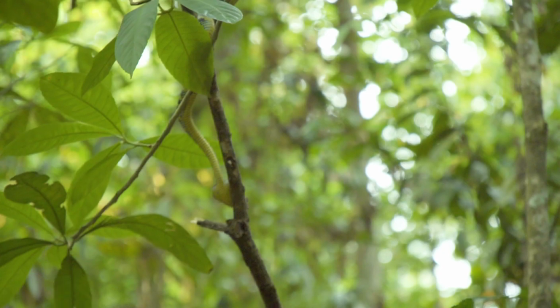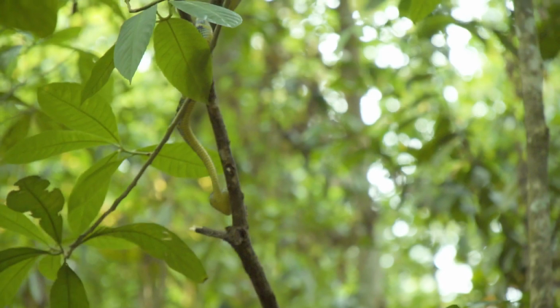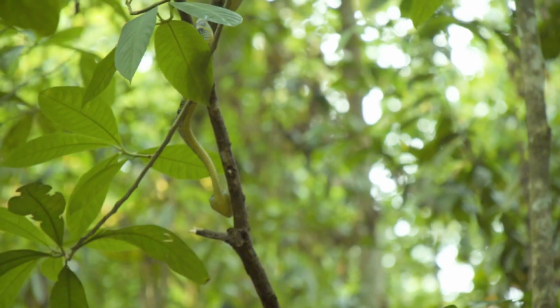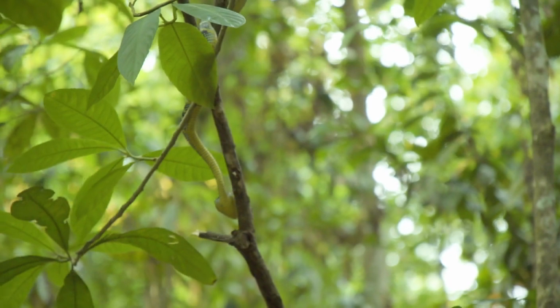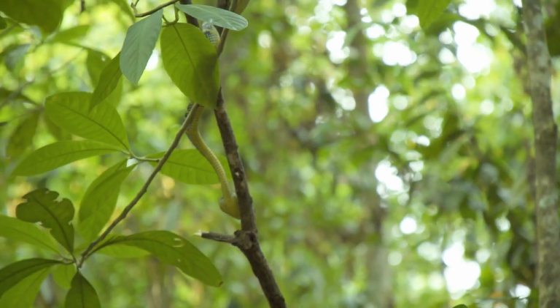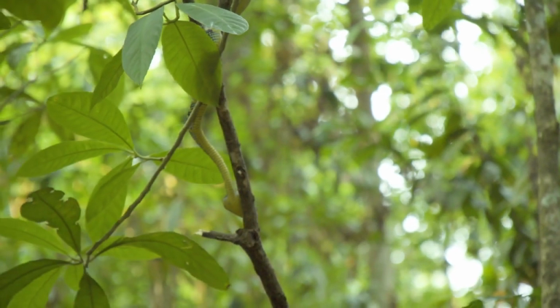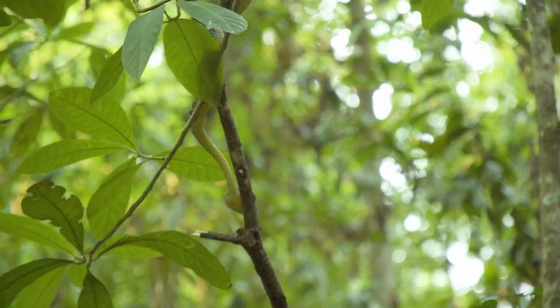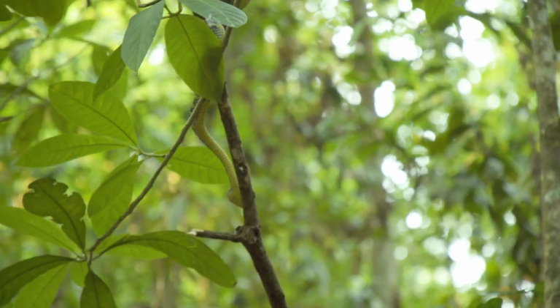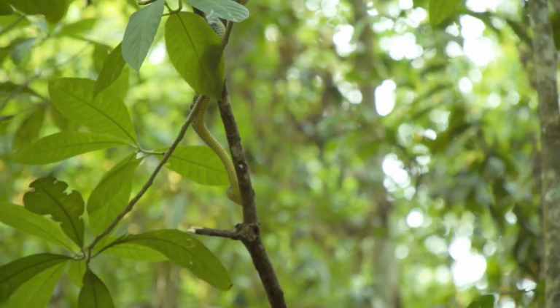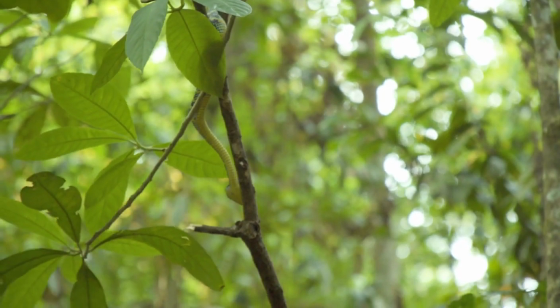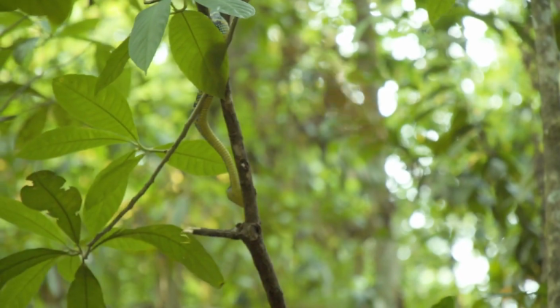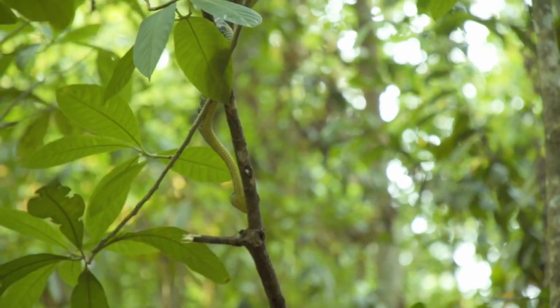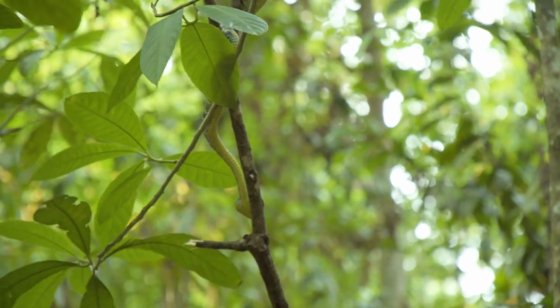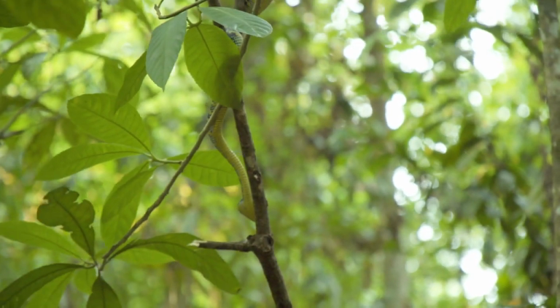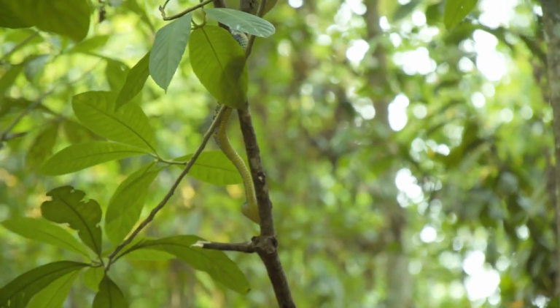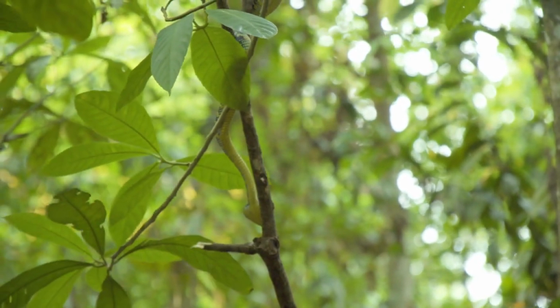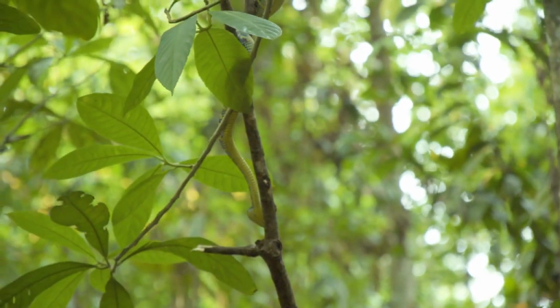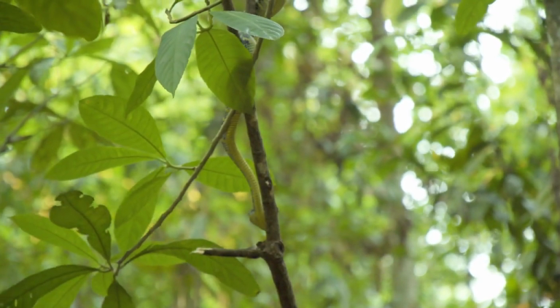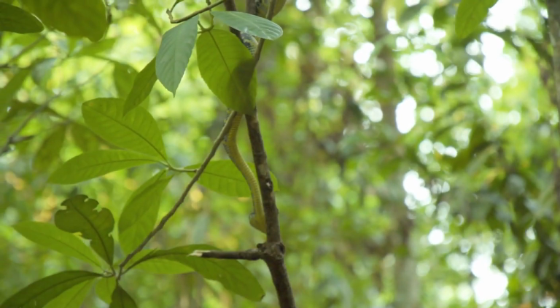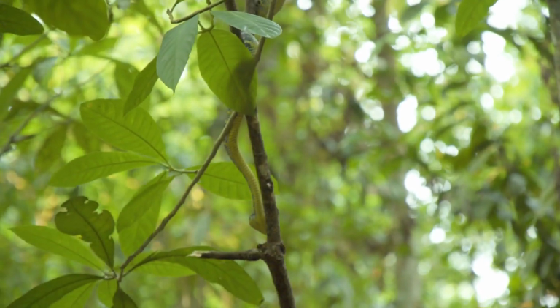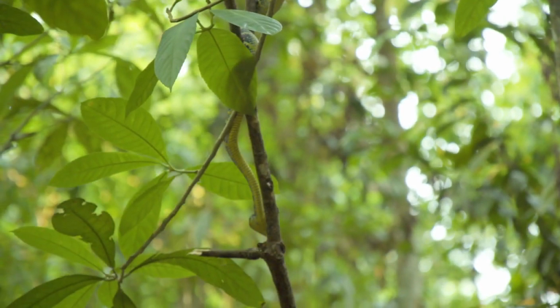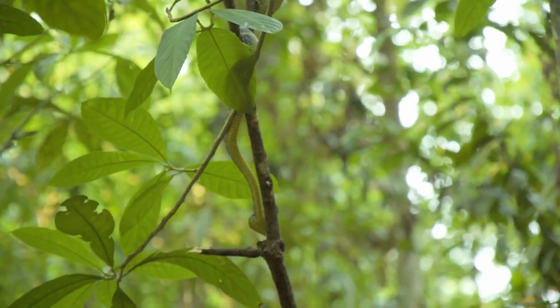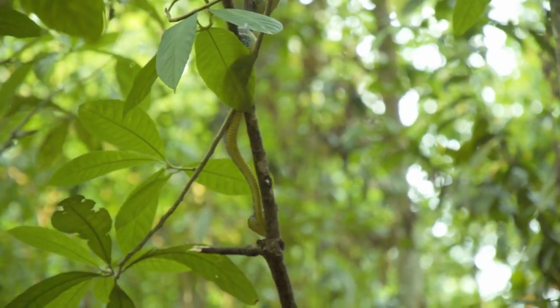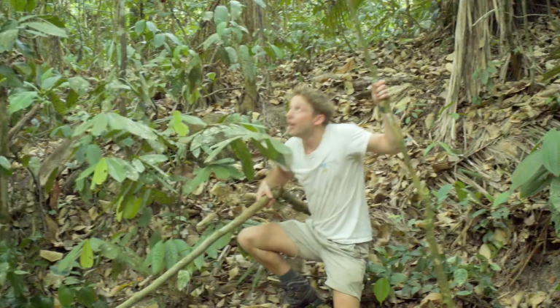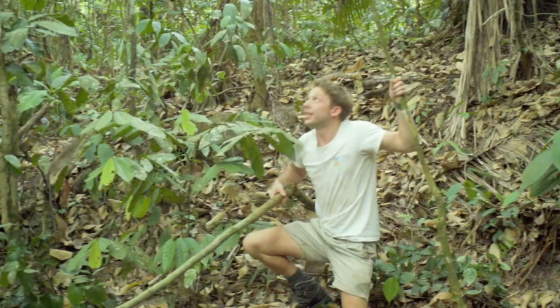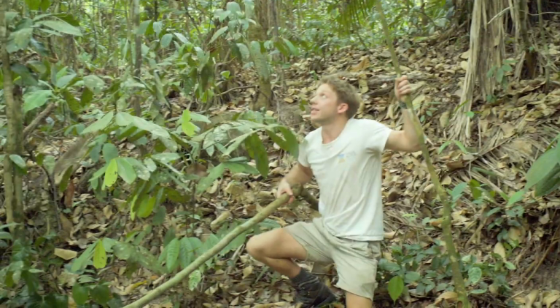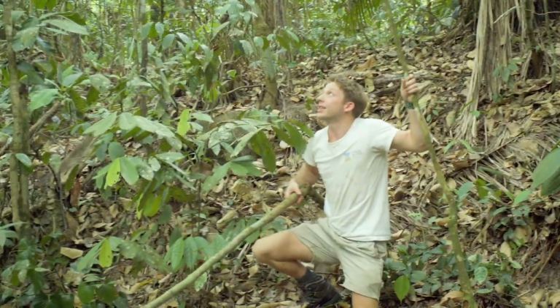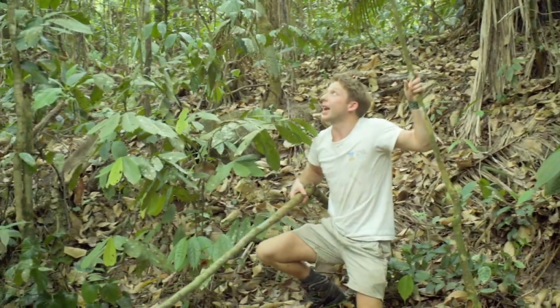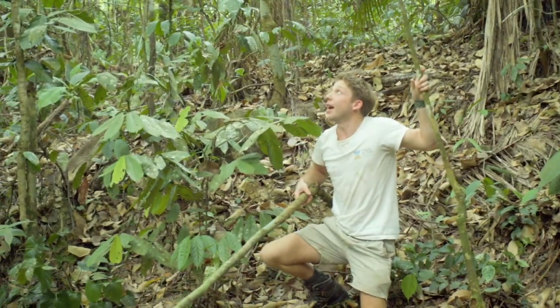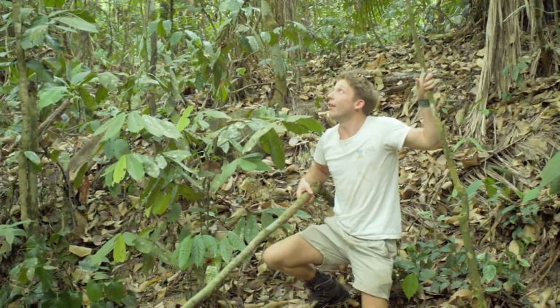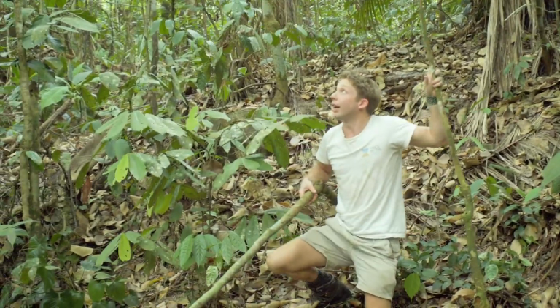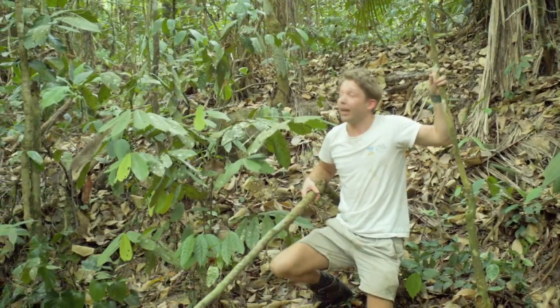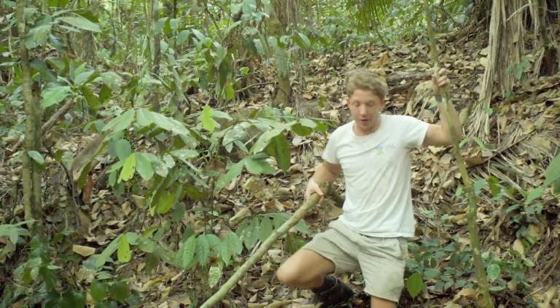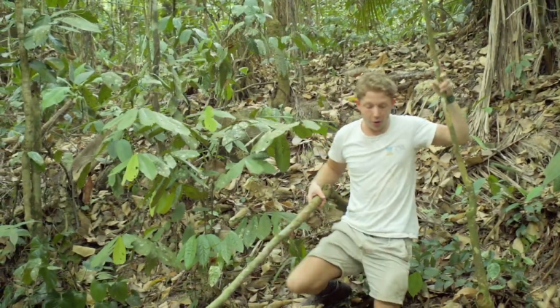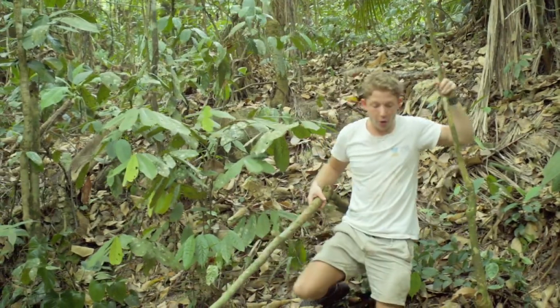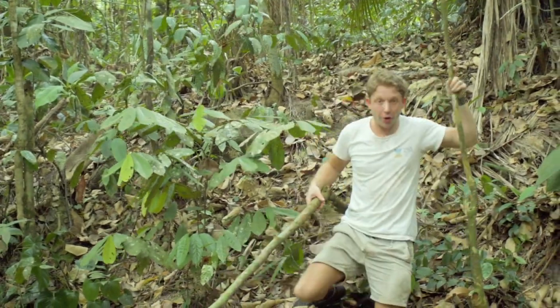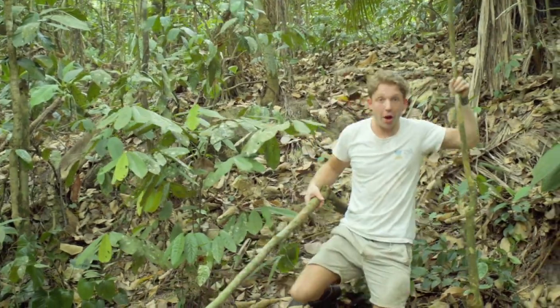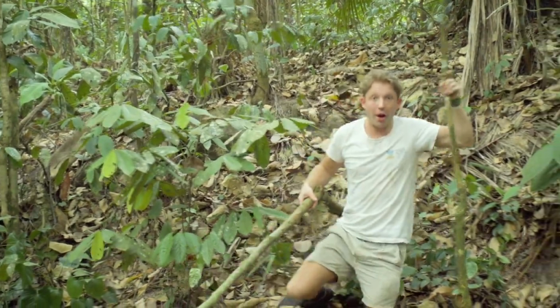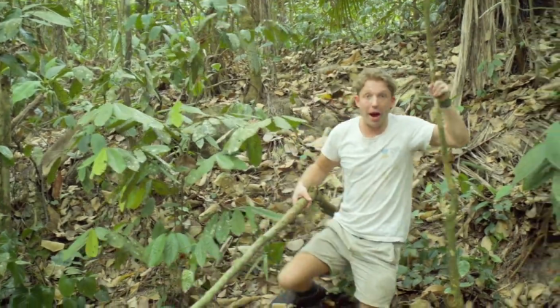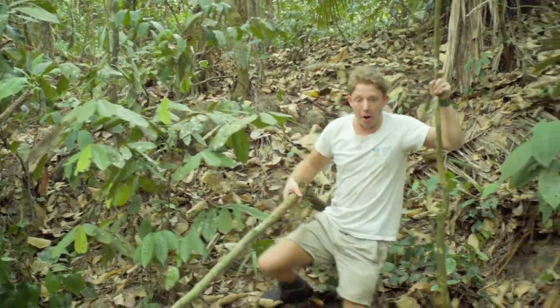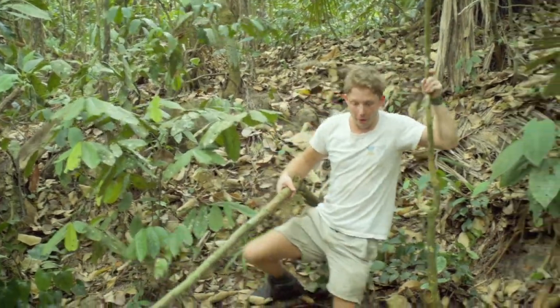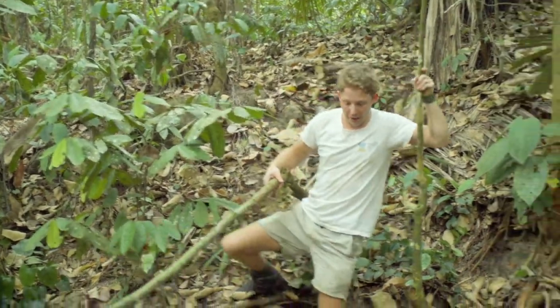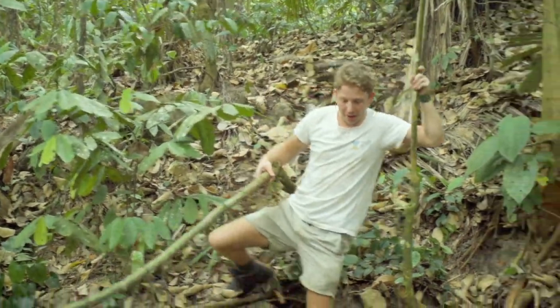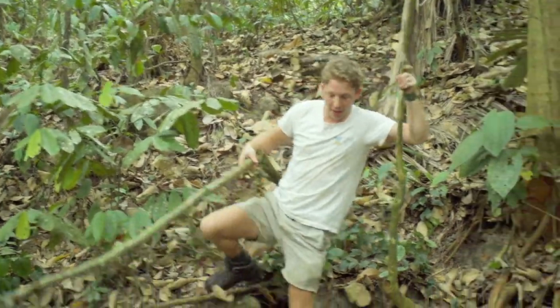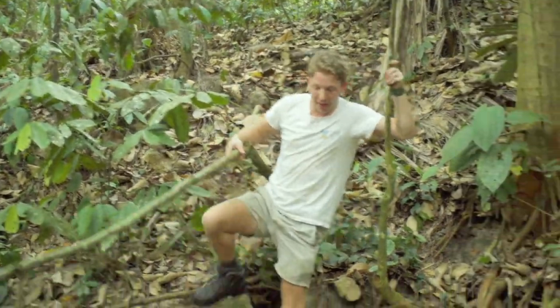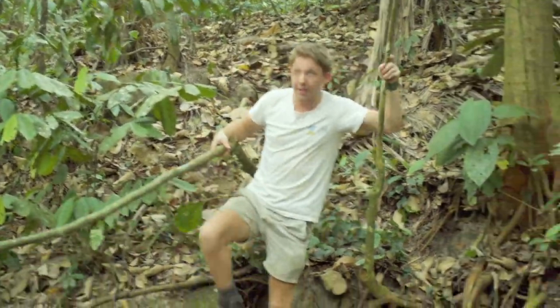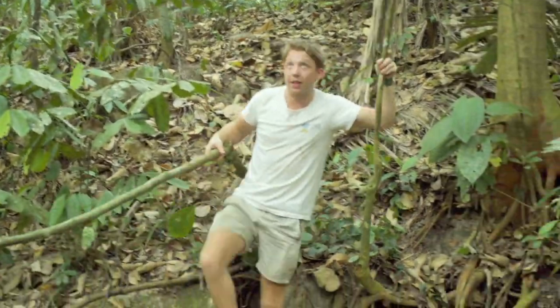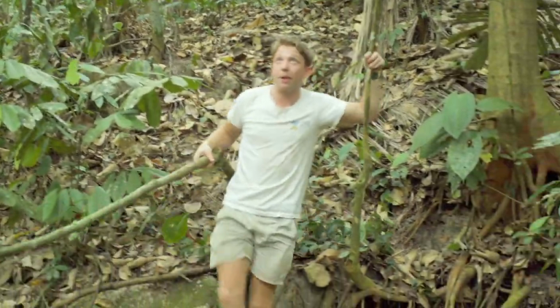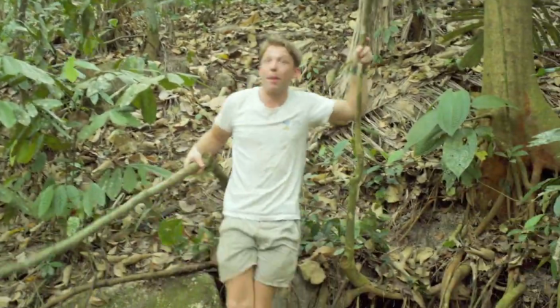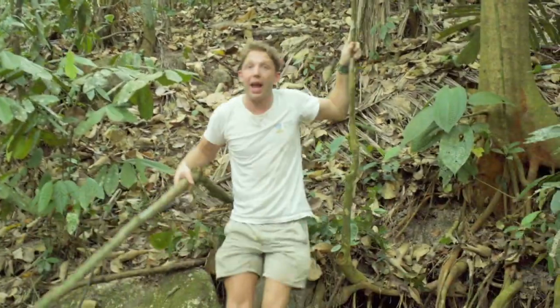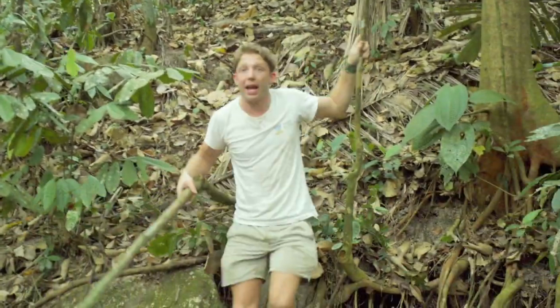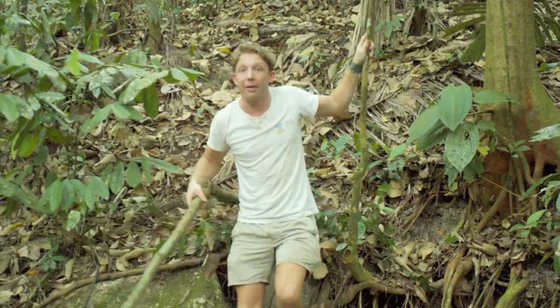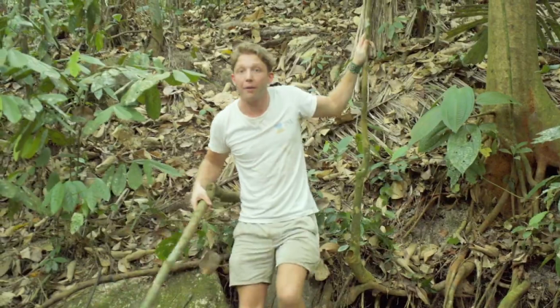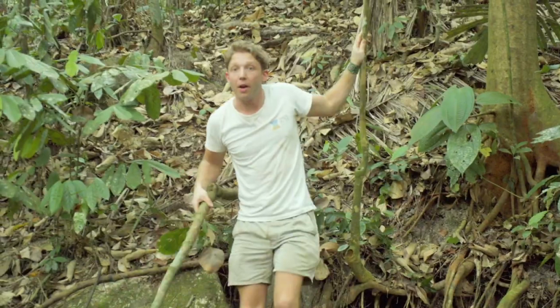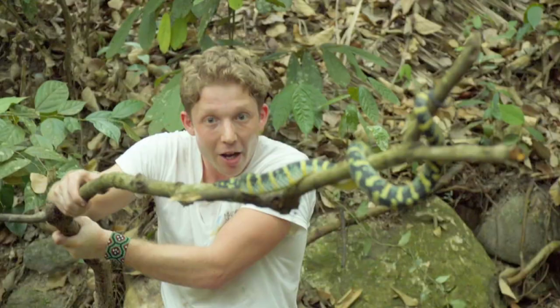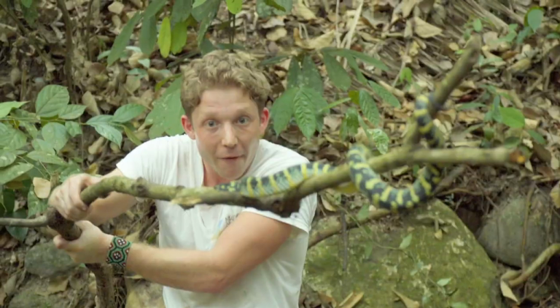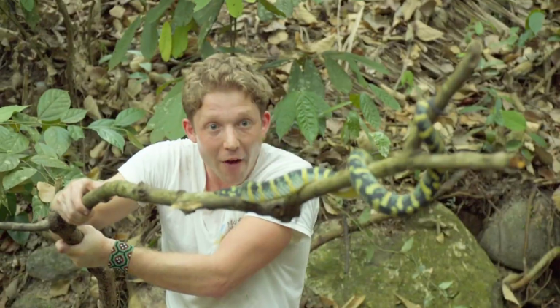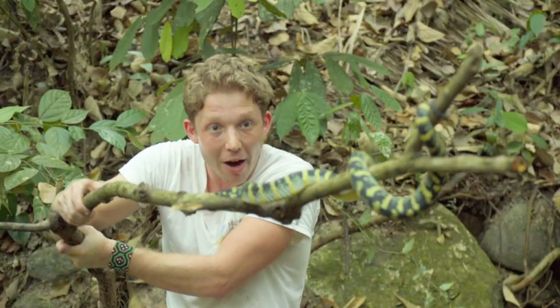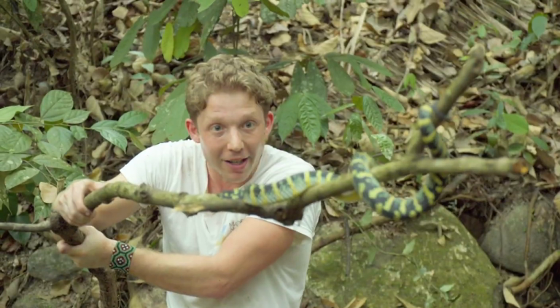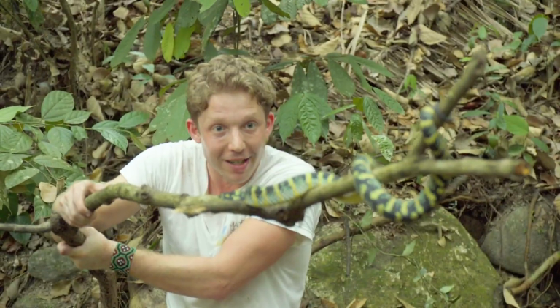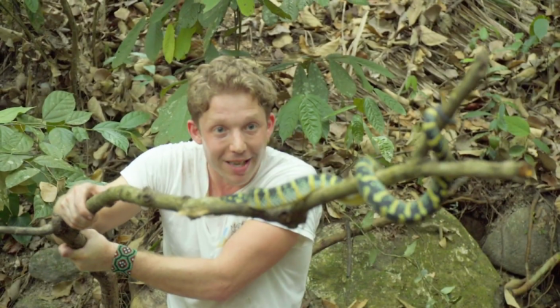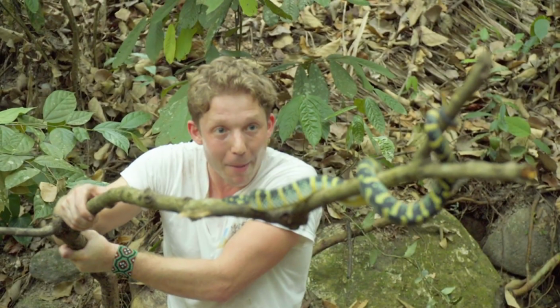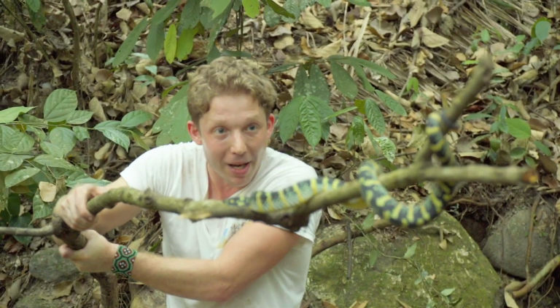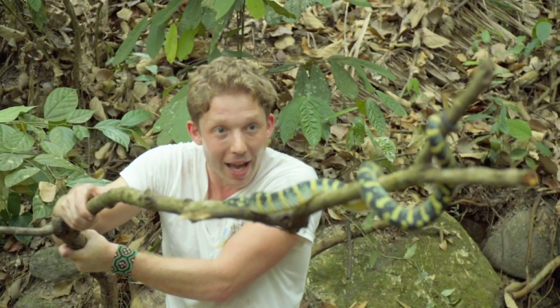She's coming down my tree branch now. This is scary. I do not know how this snake is going to behave. Very intimidating.